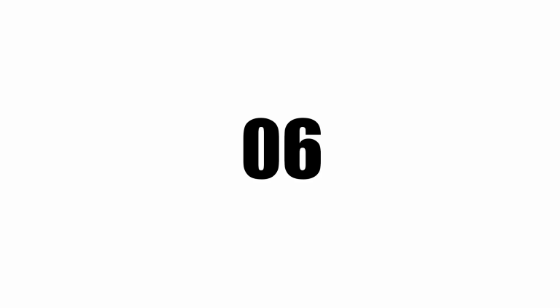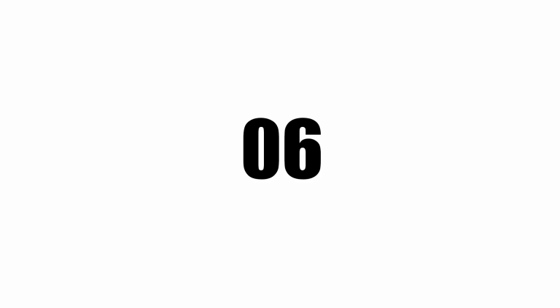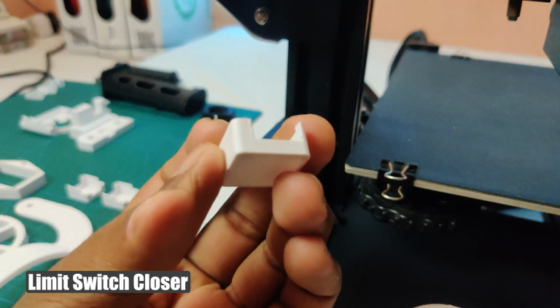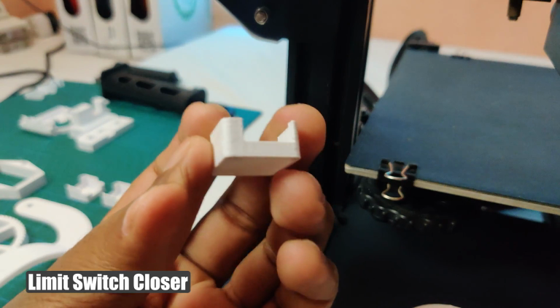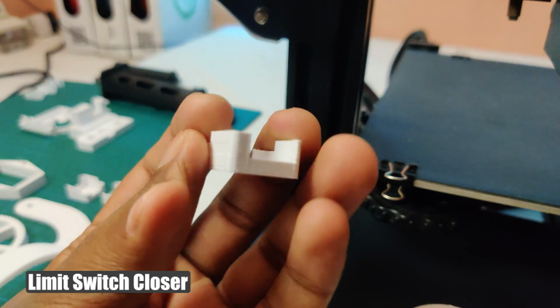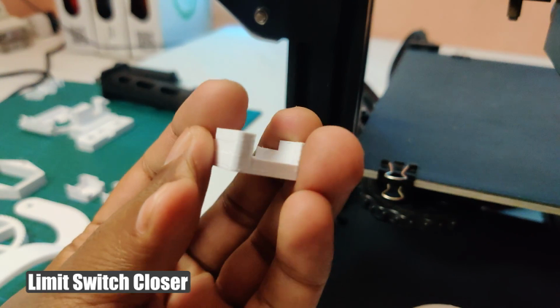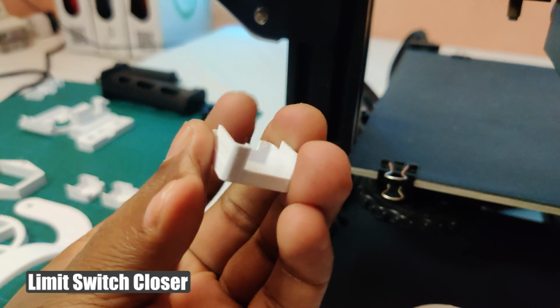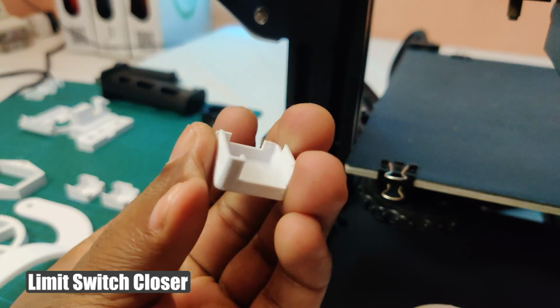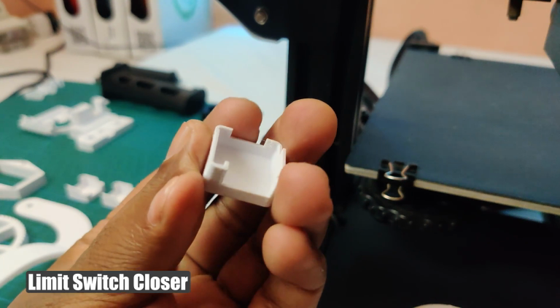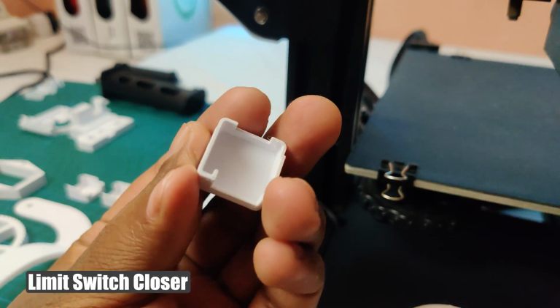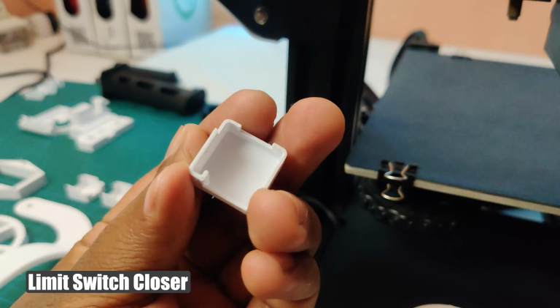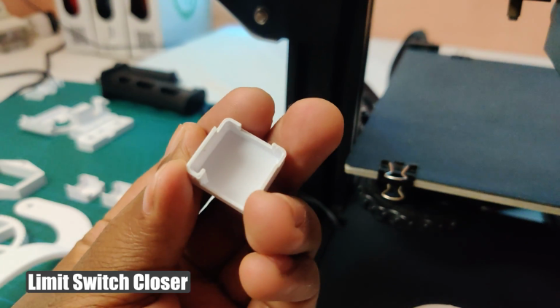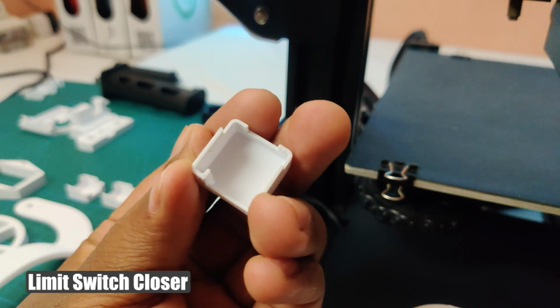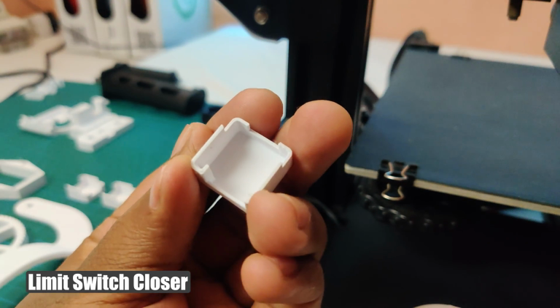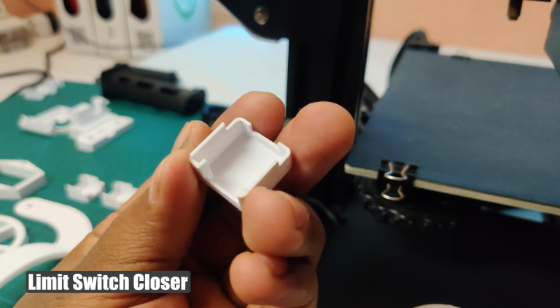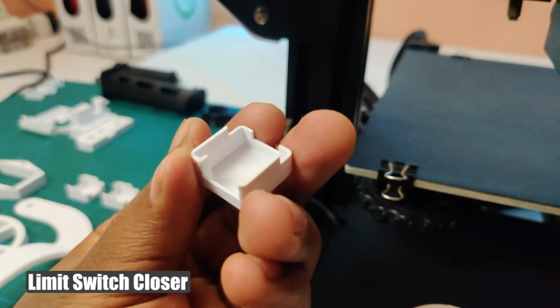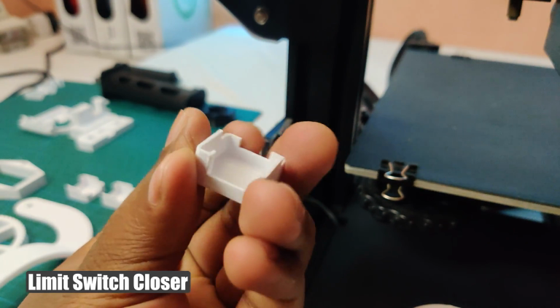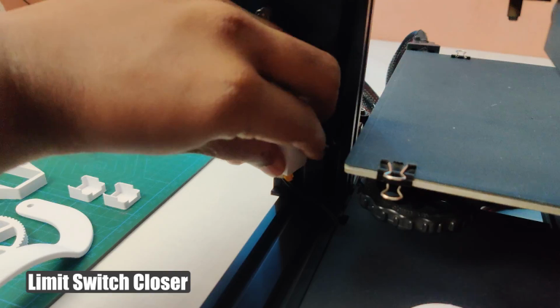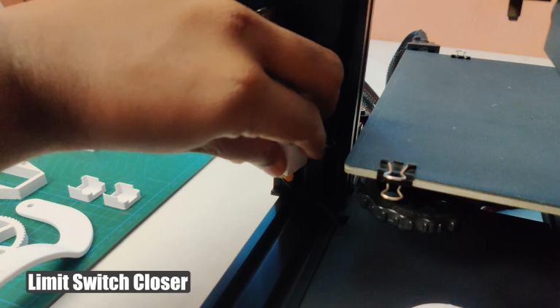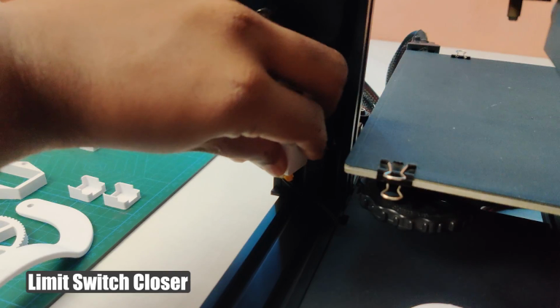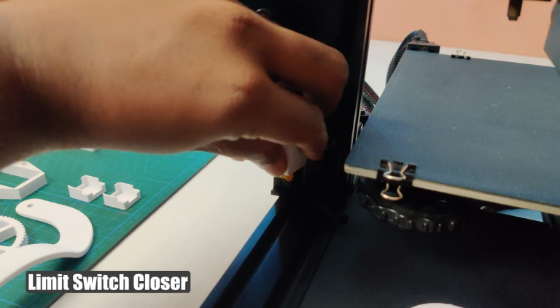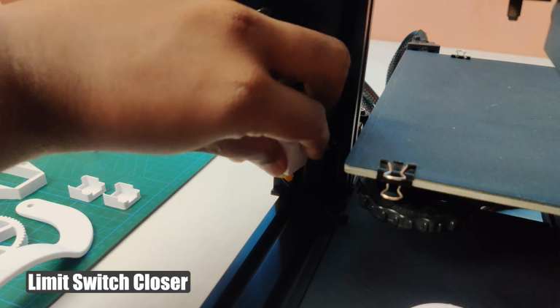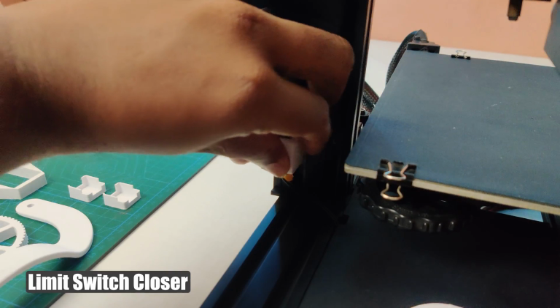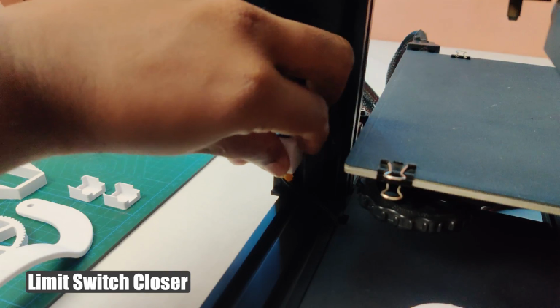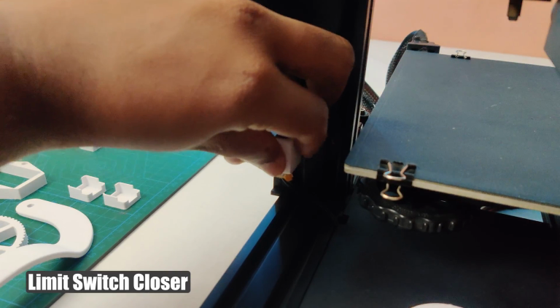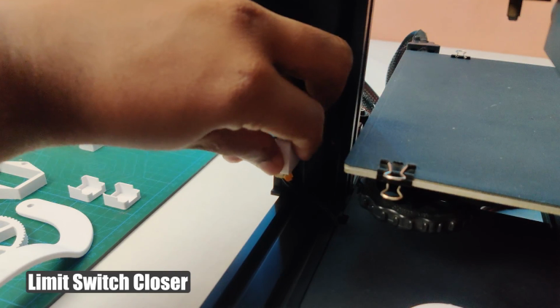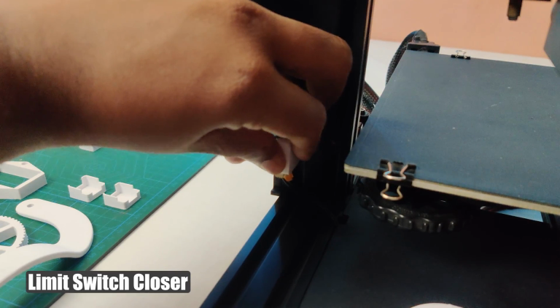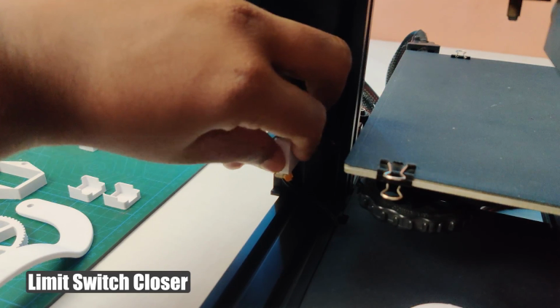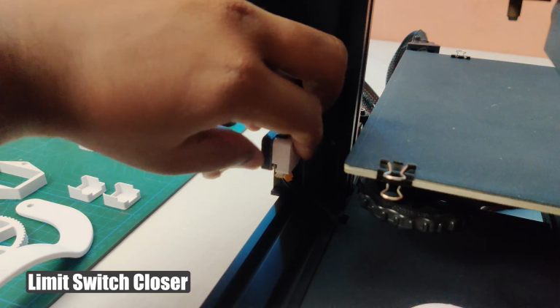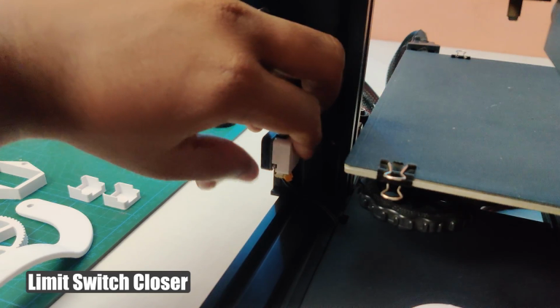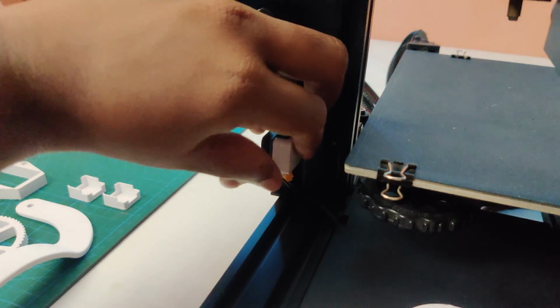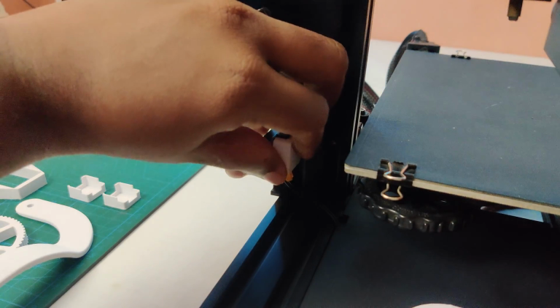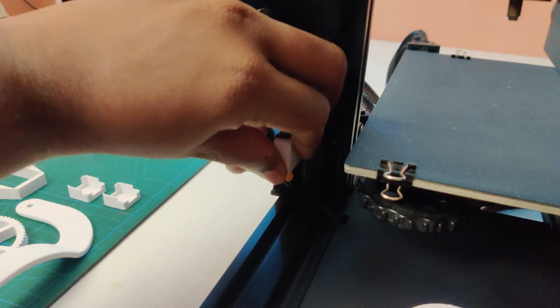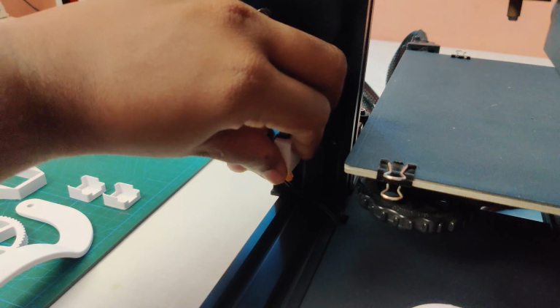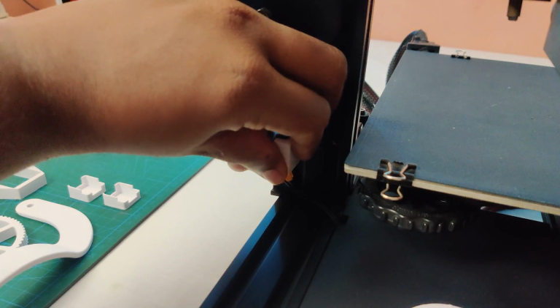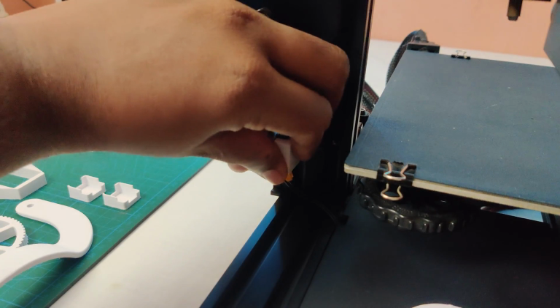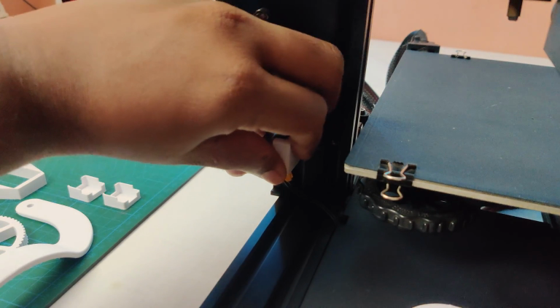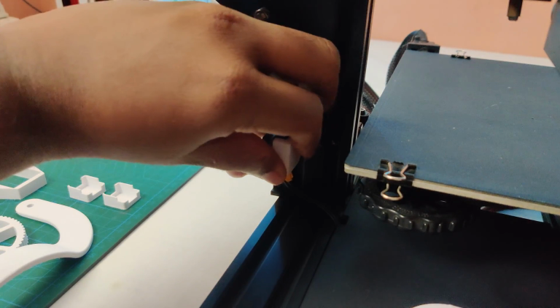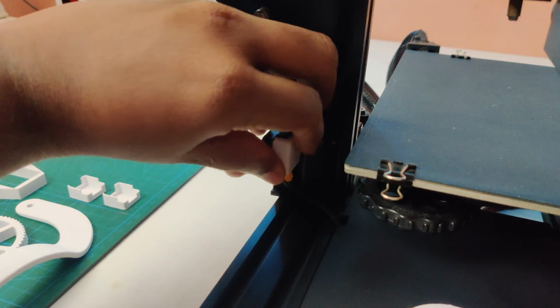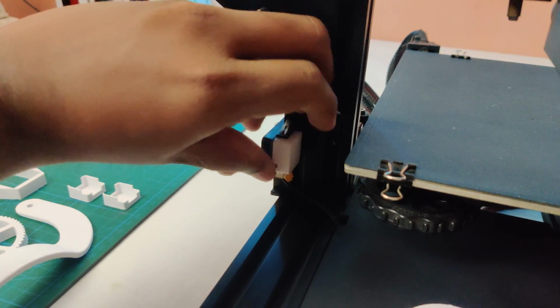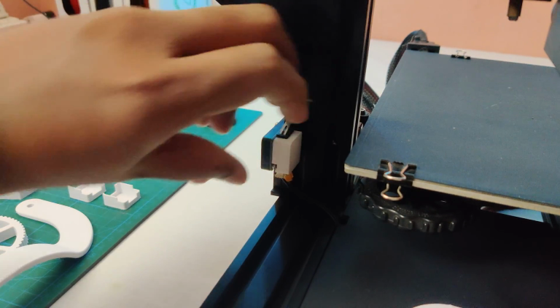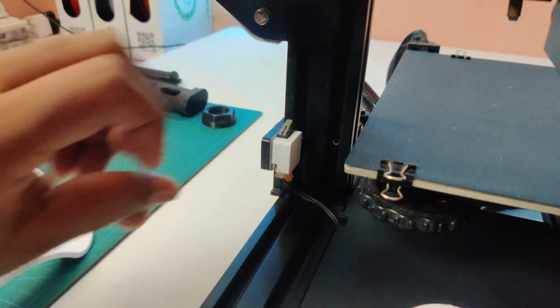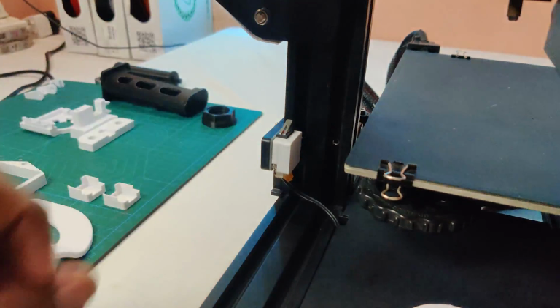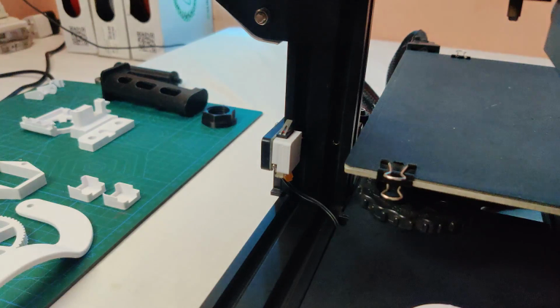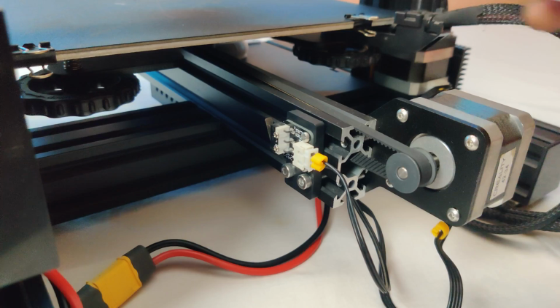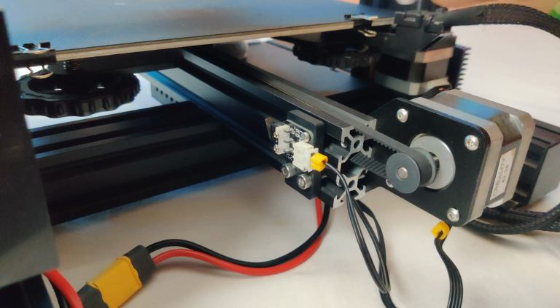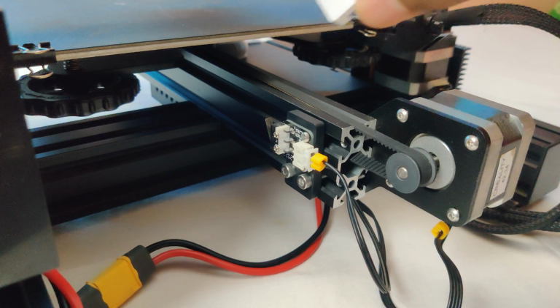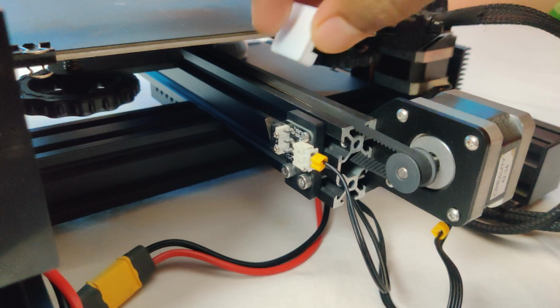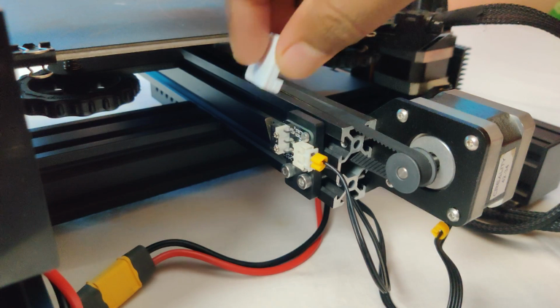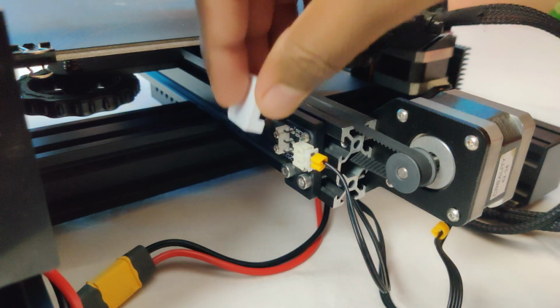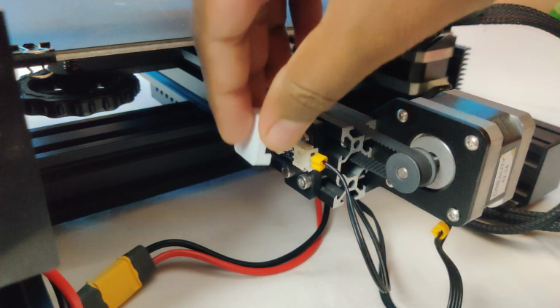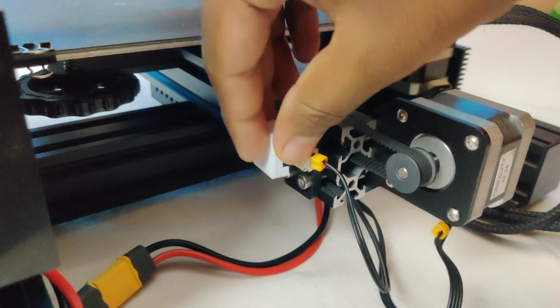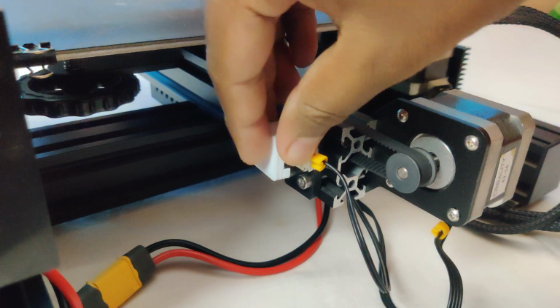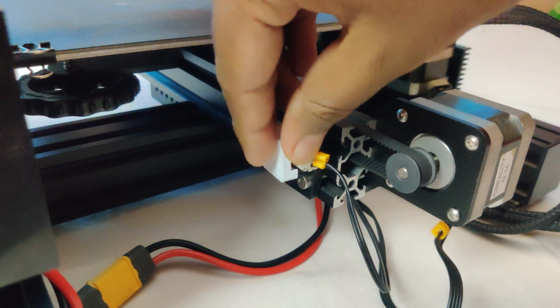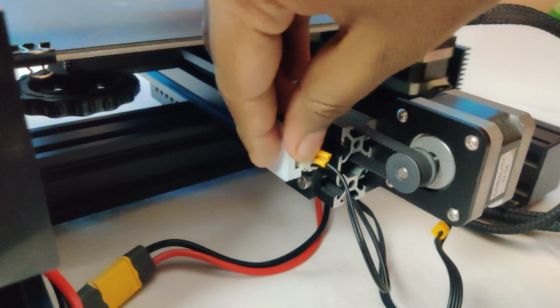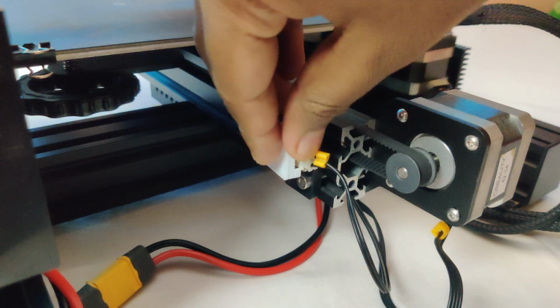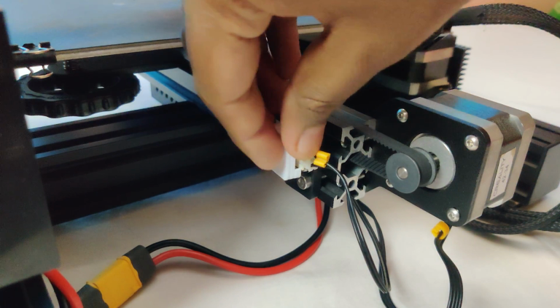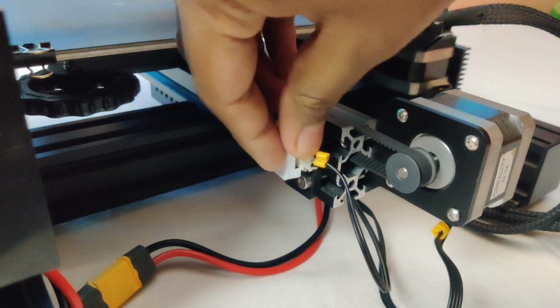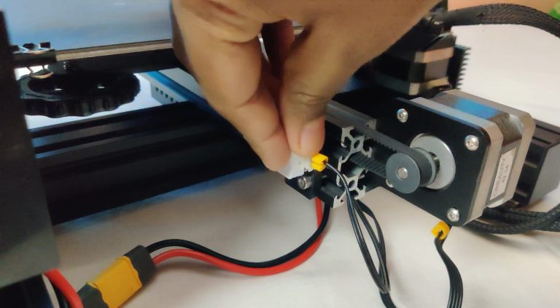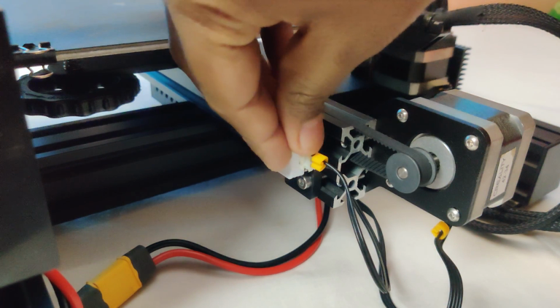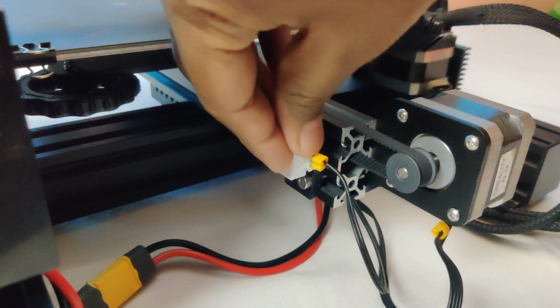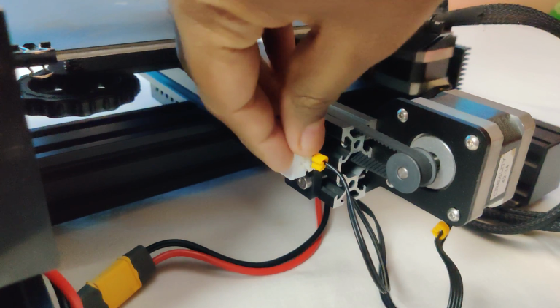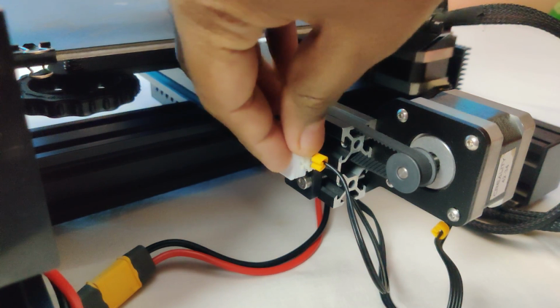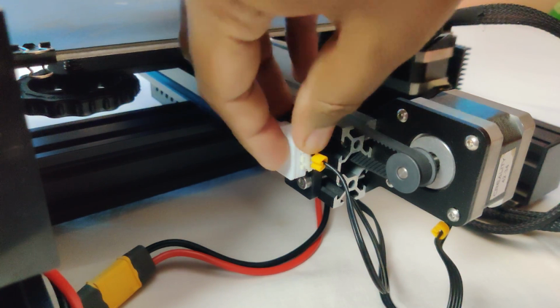This will be useful for your printer. I made this cover to cover the limit switches — add it to your printer.